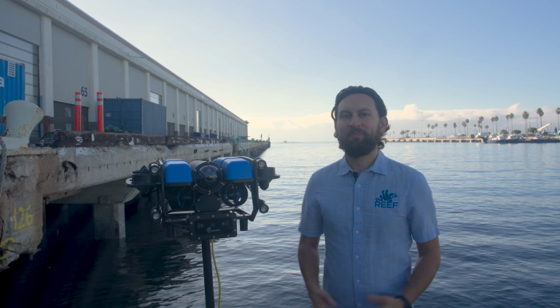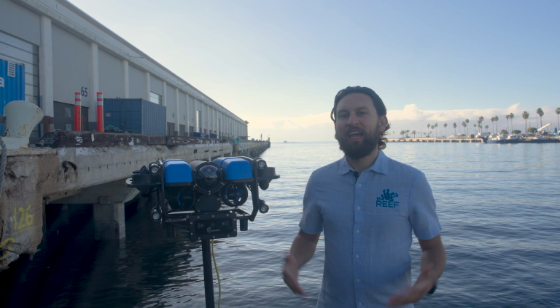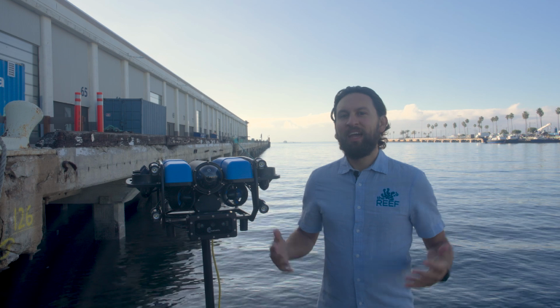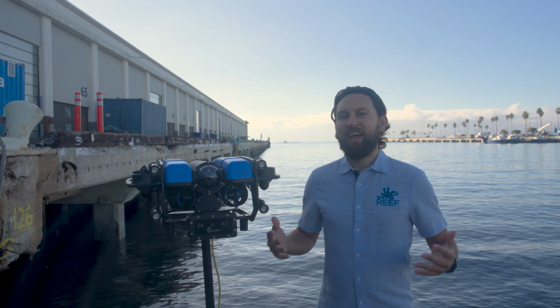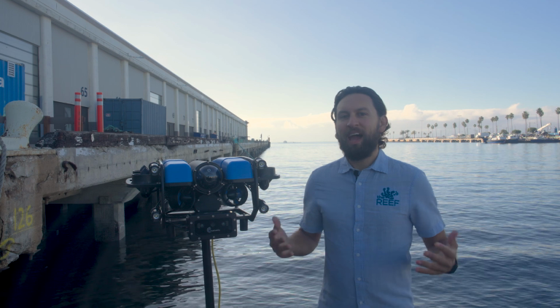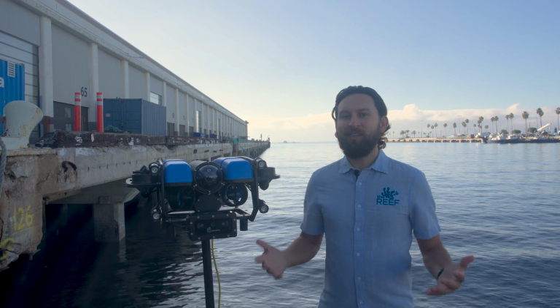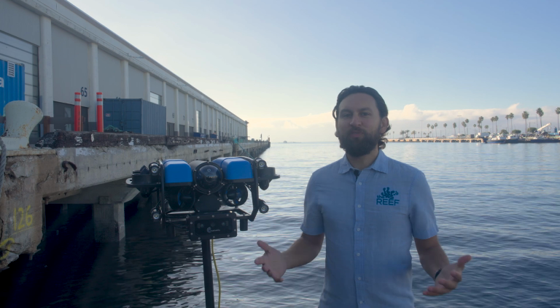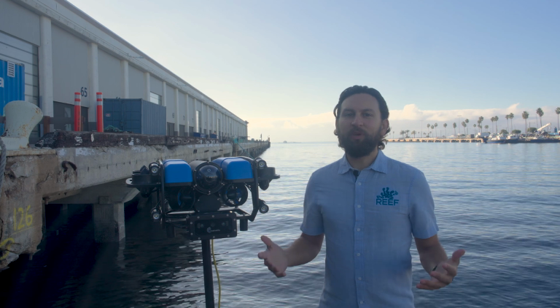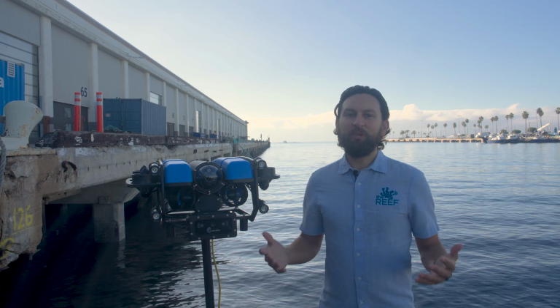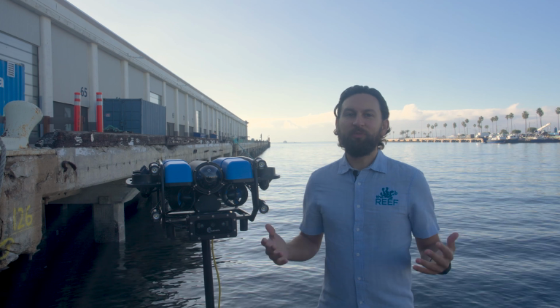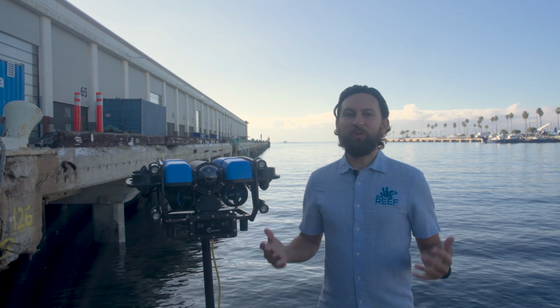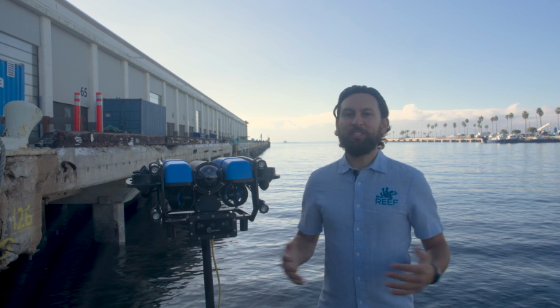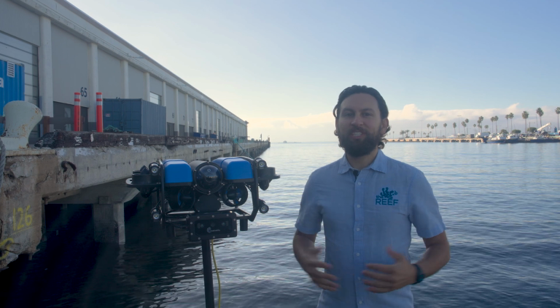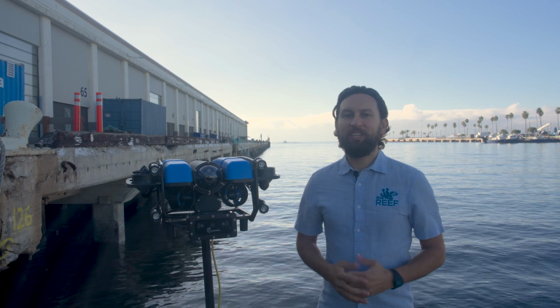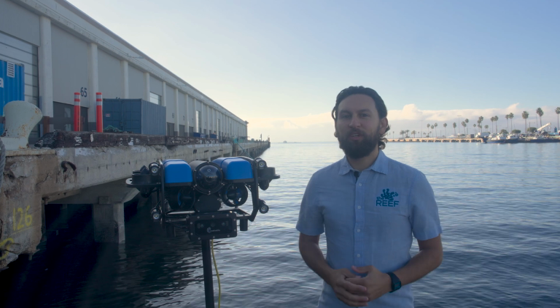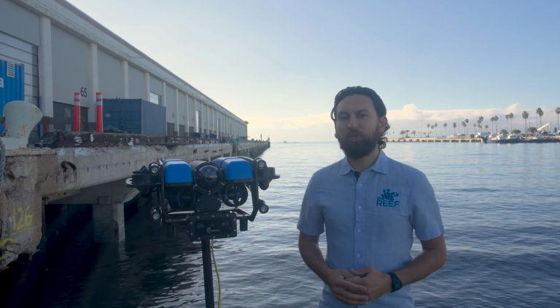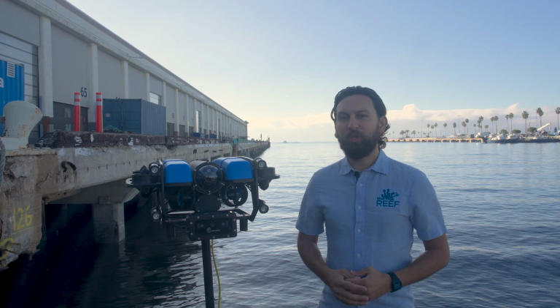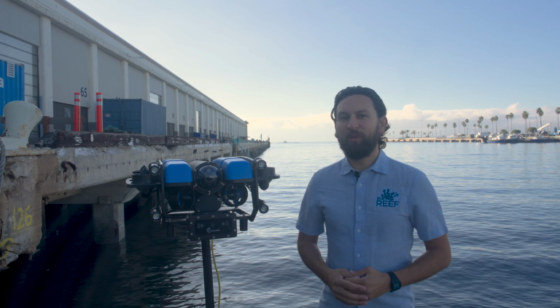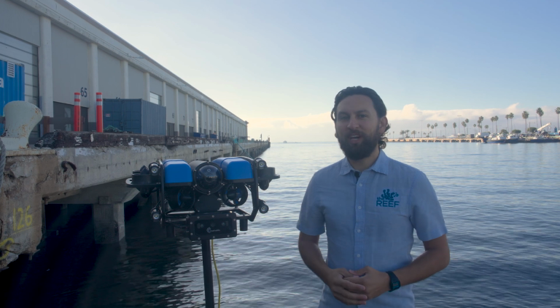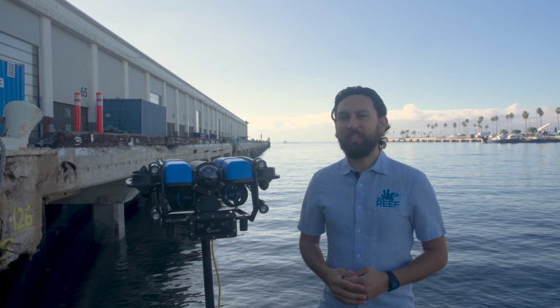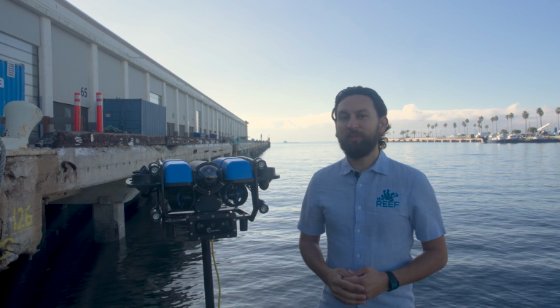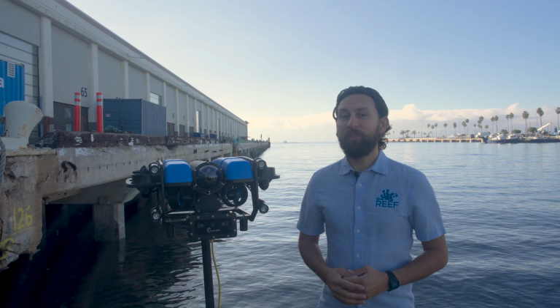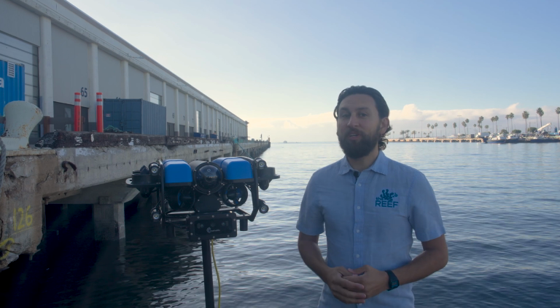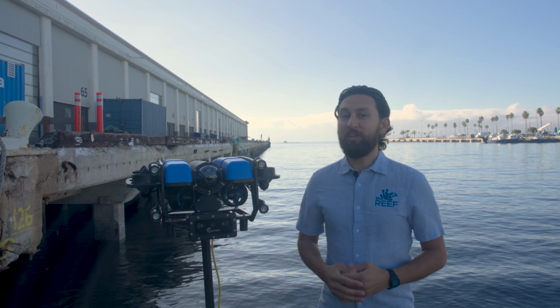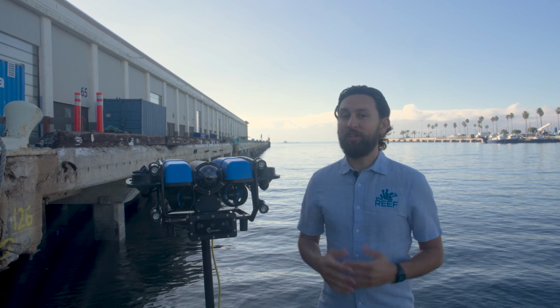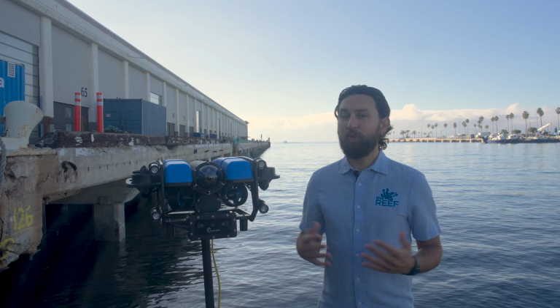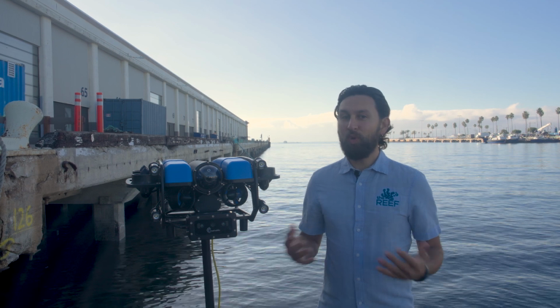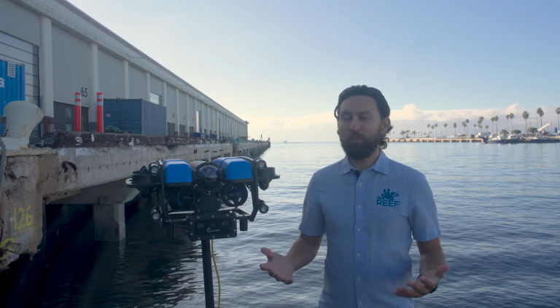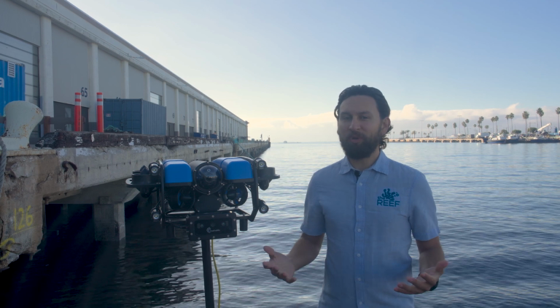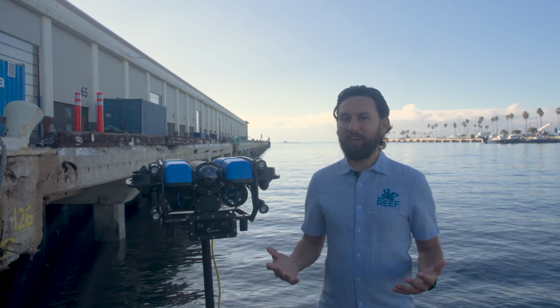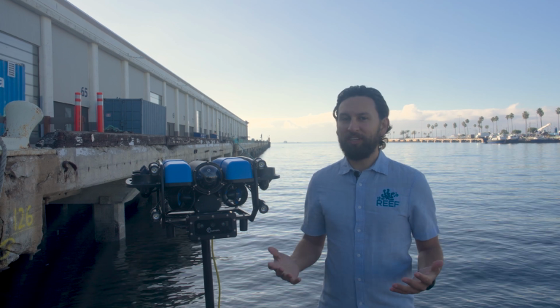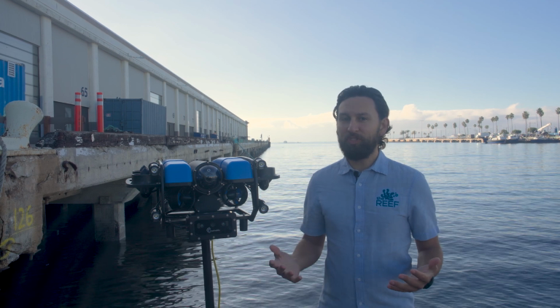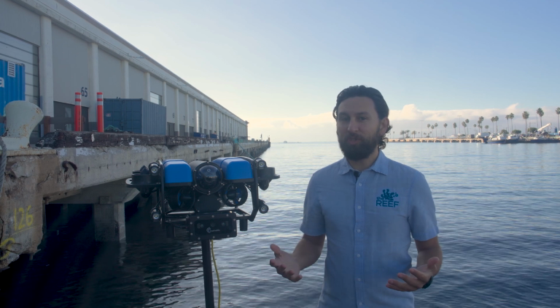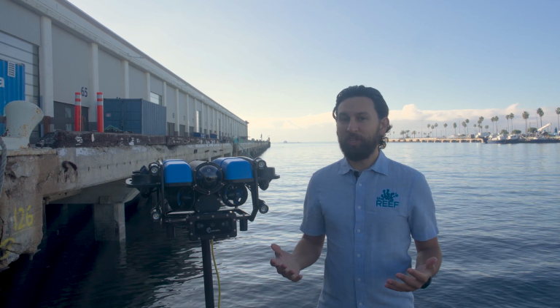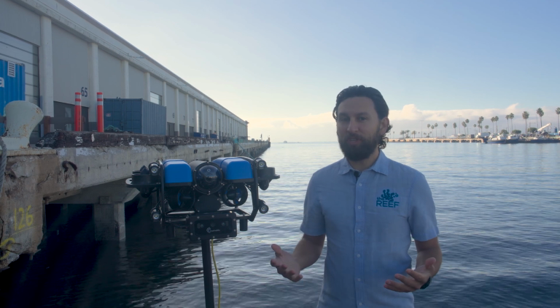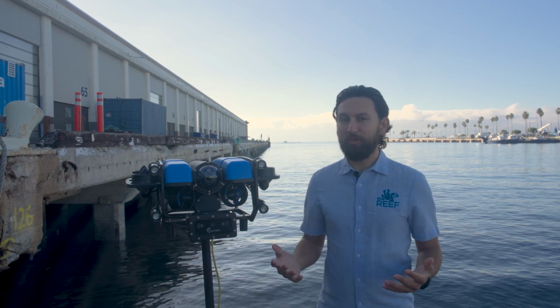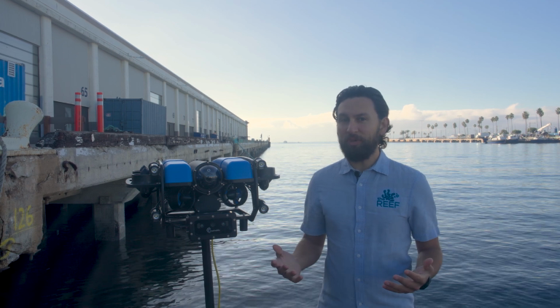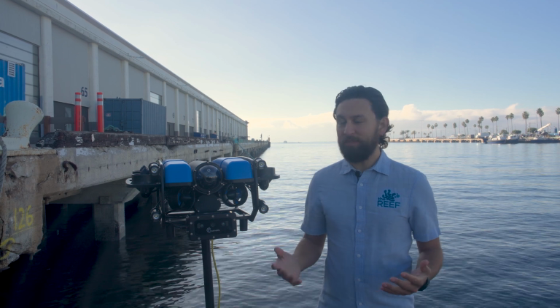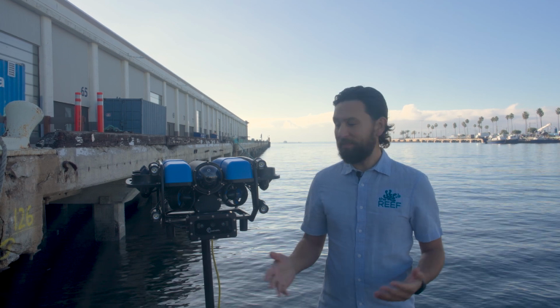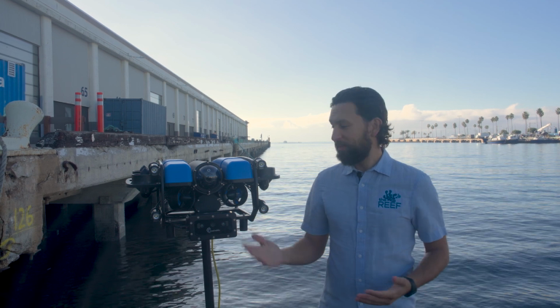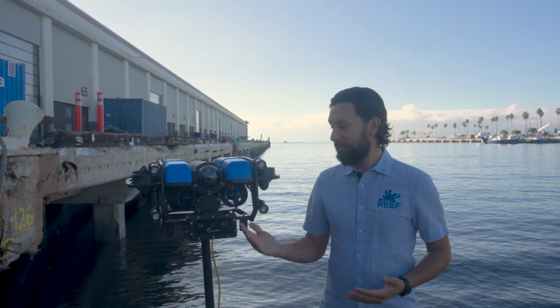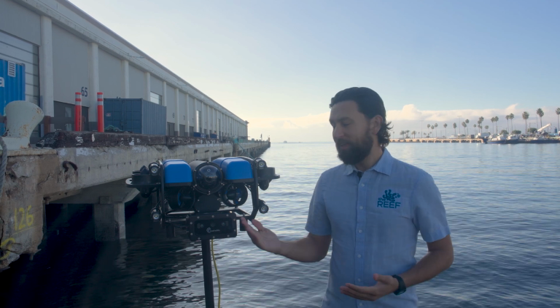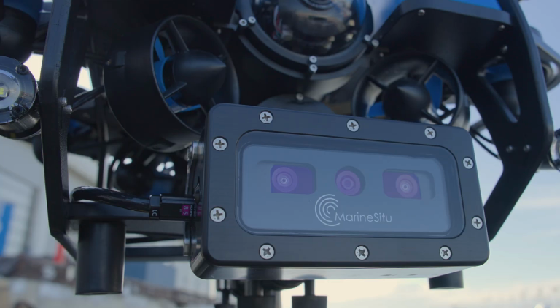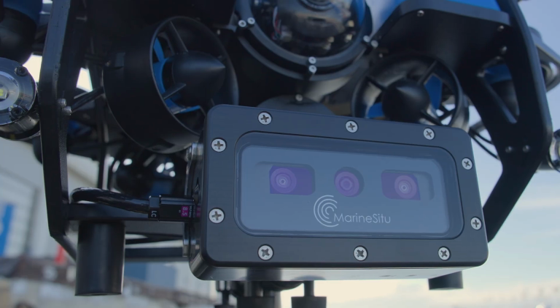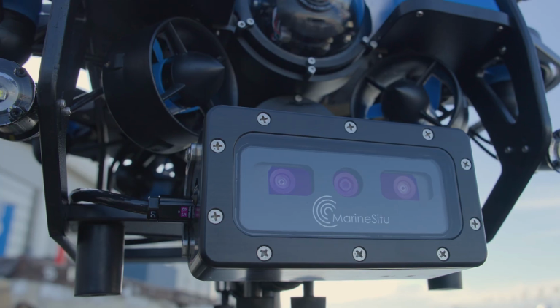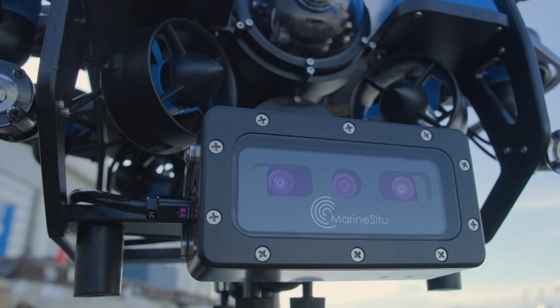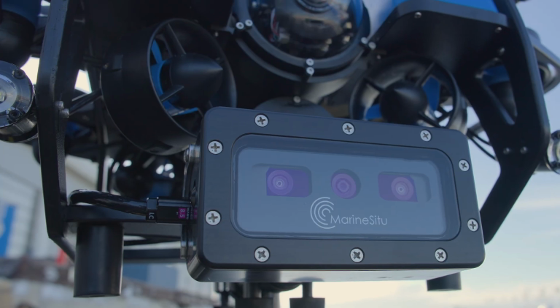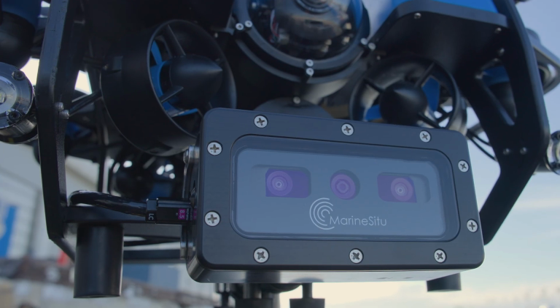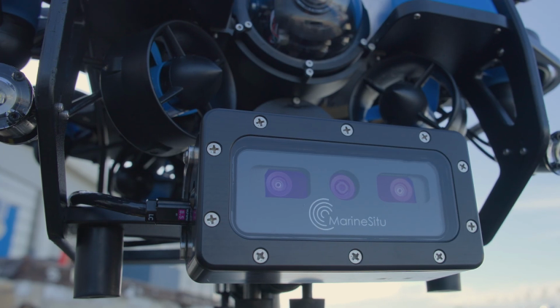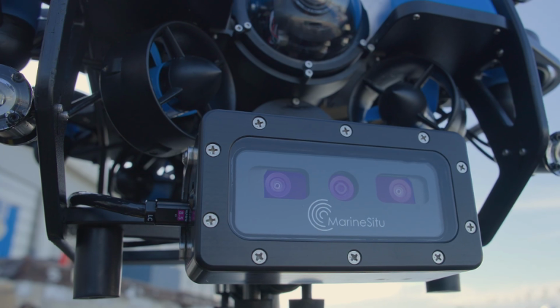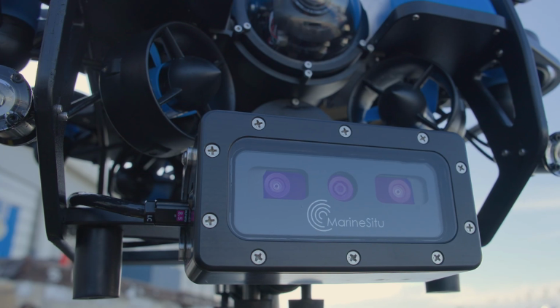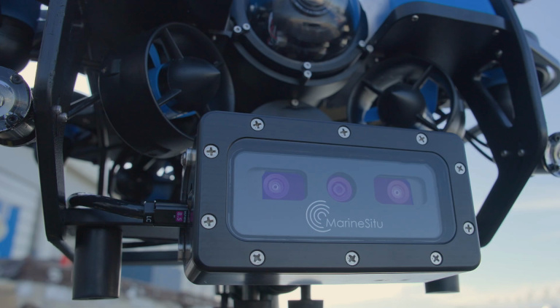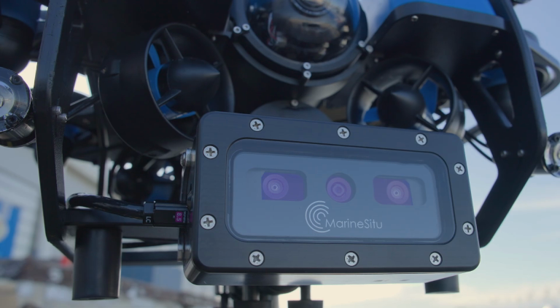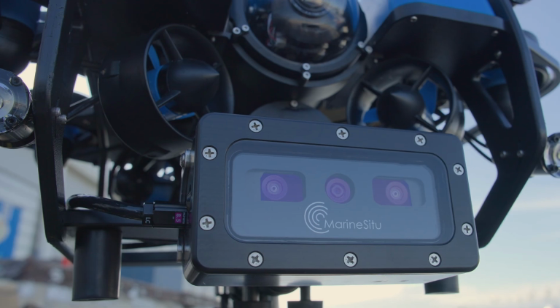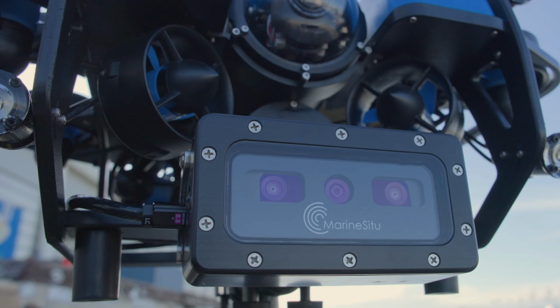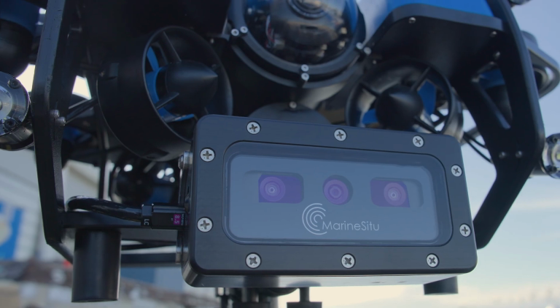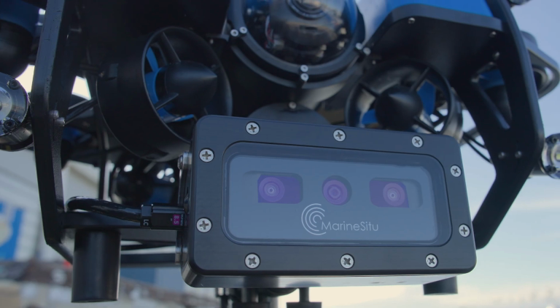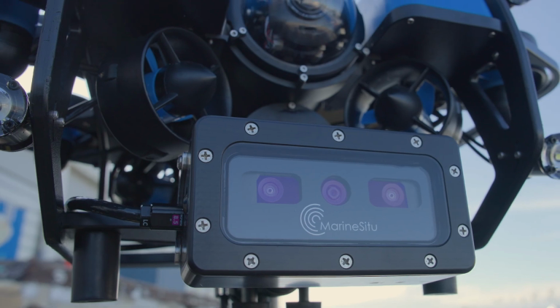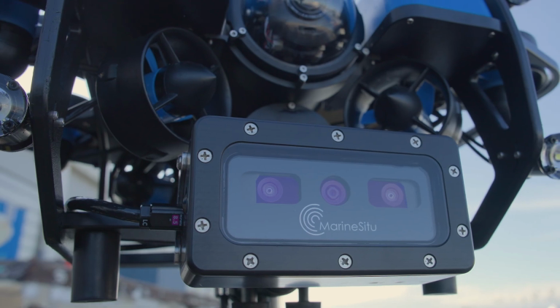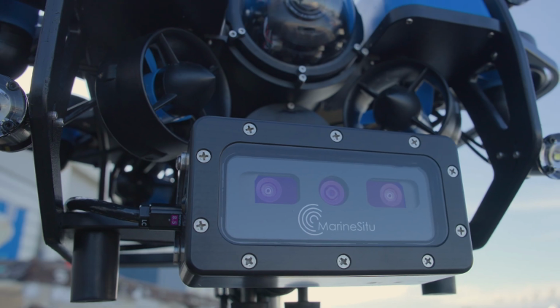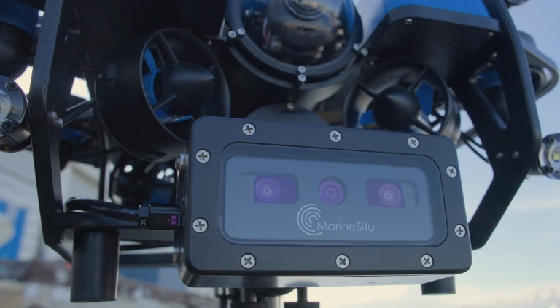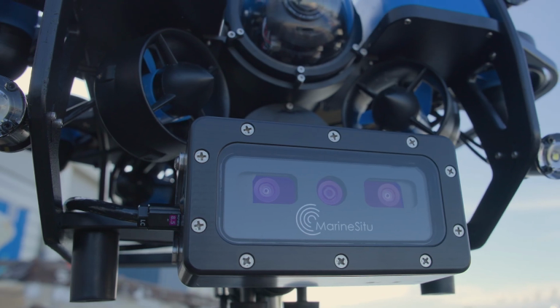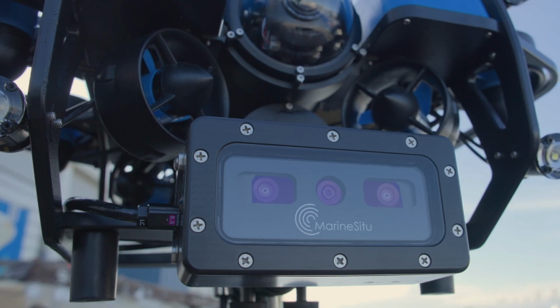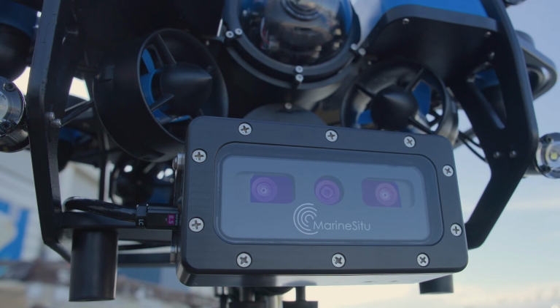Hi everyone, Rusty here at Blue Robotics with another cool product joining the reef — the Marine Situ C3 Stereo Camera.